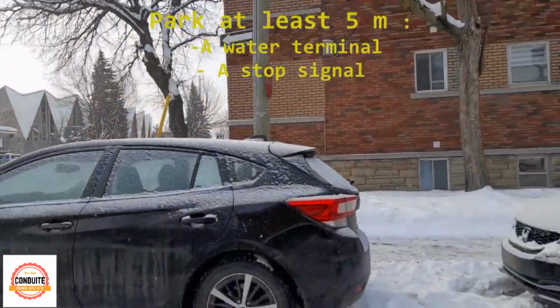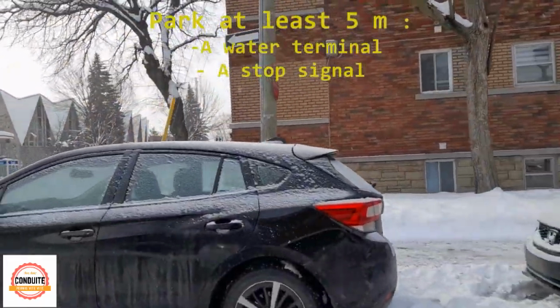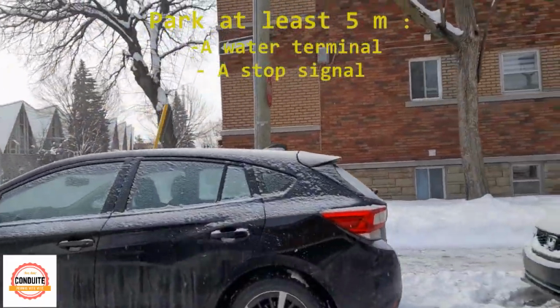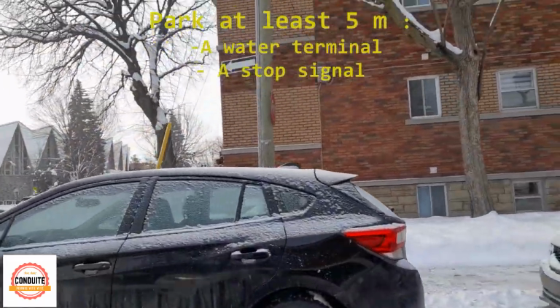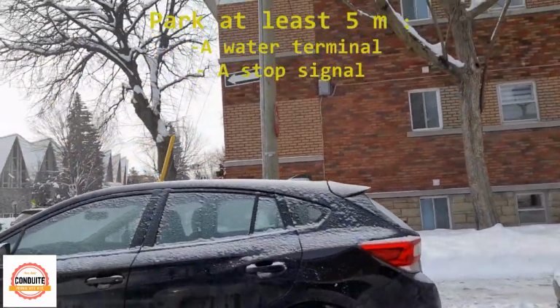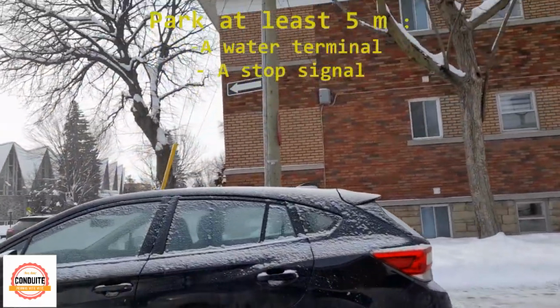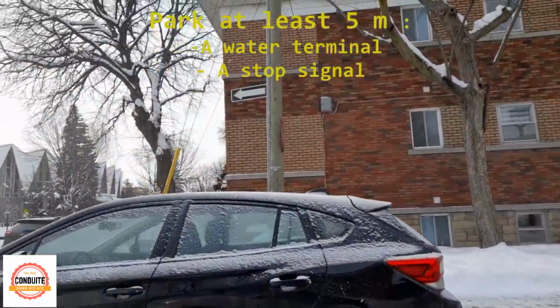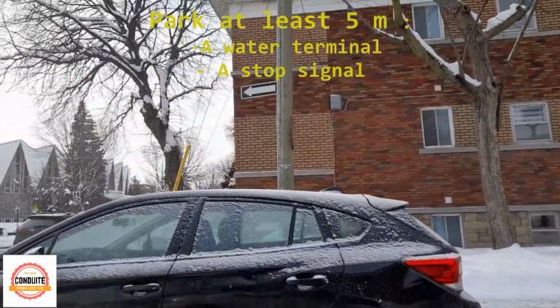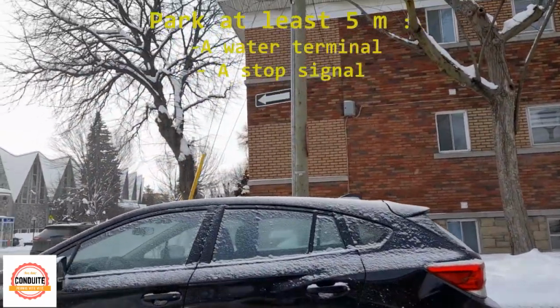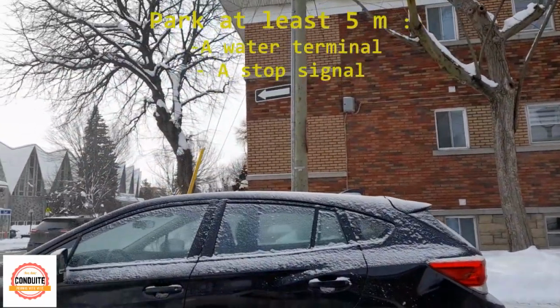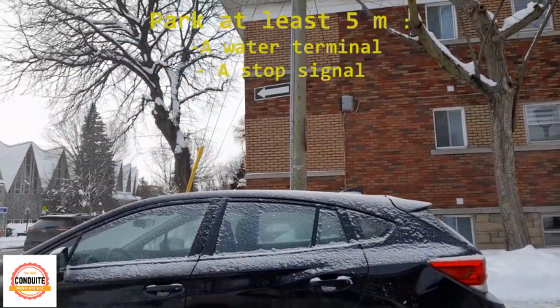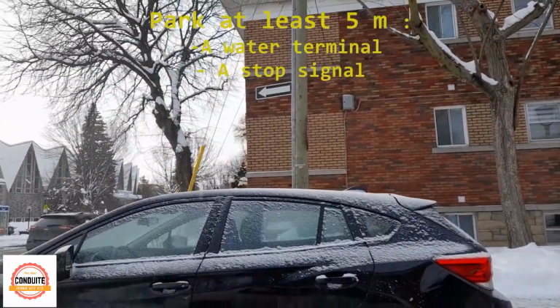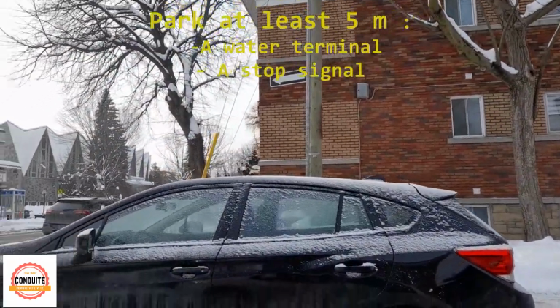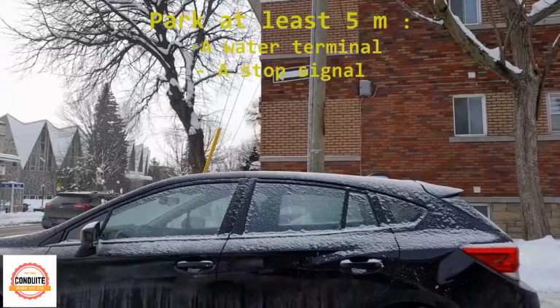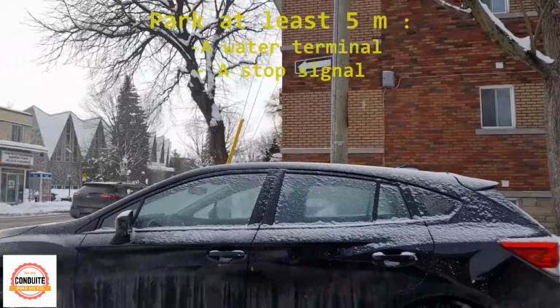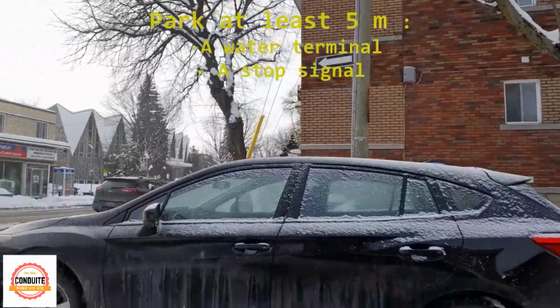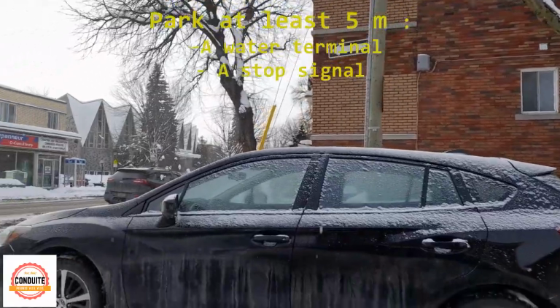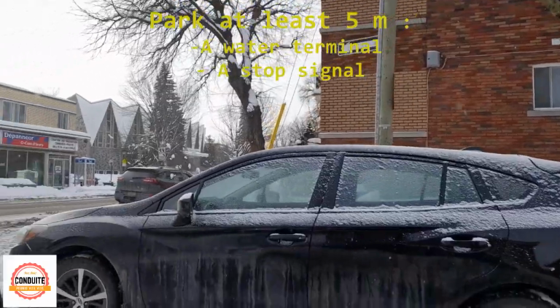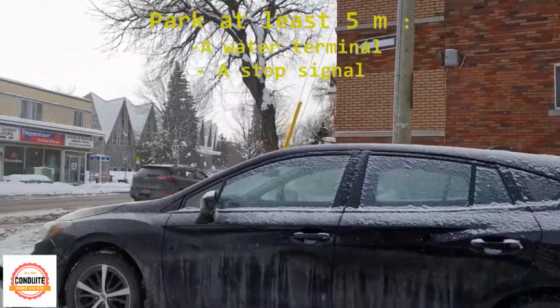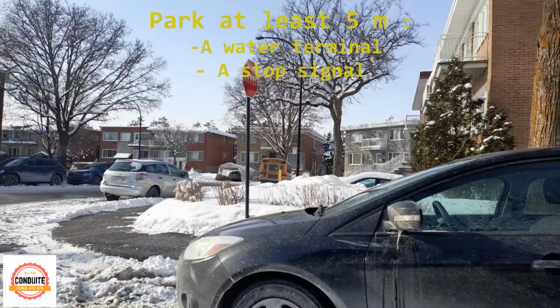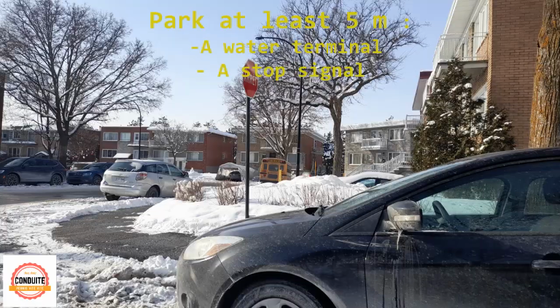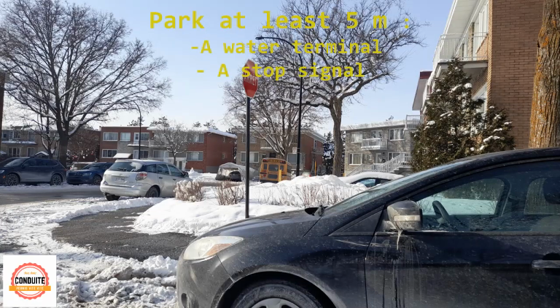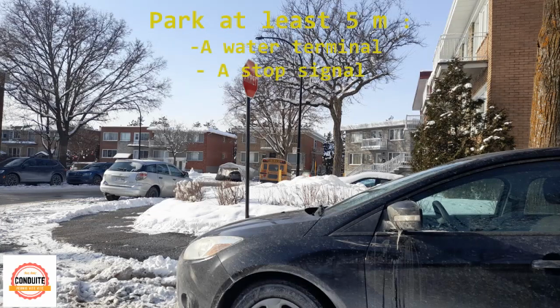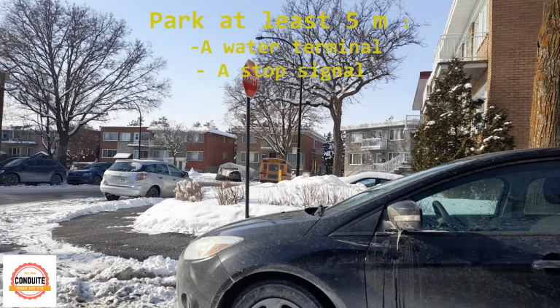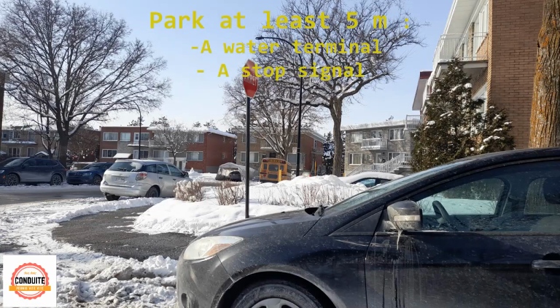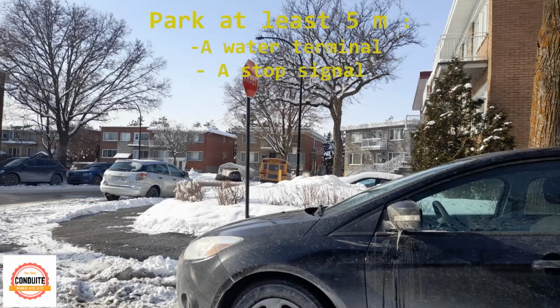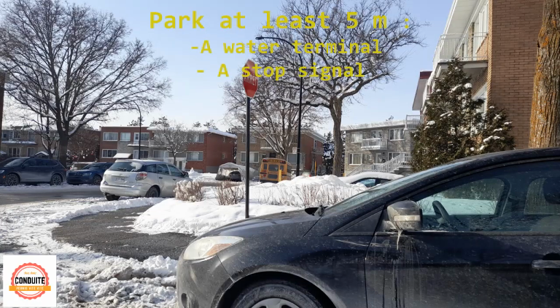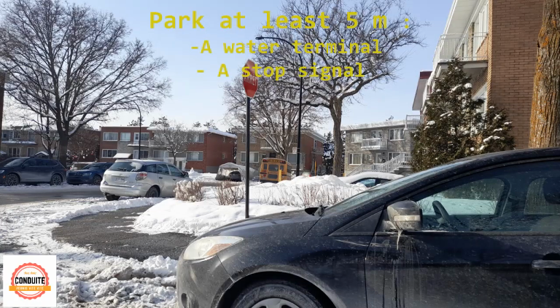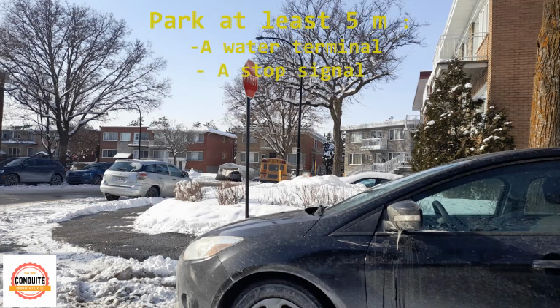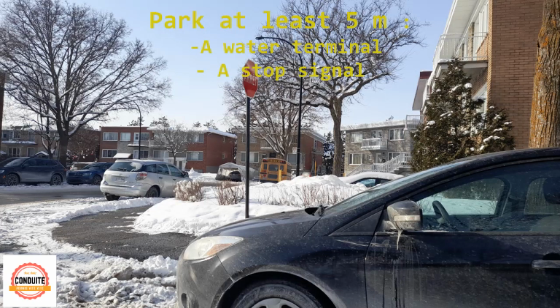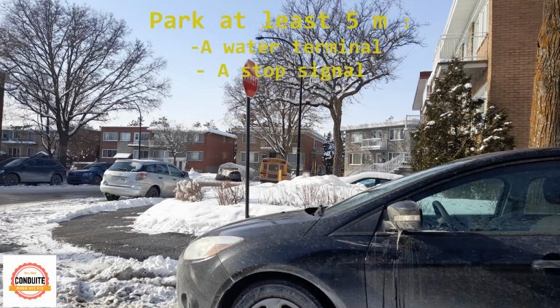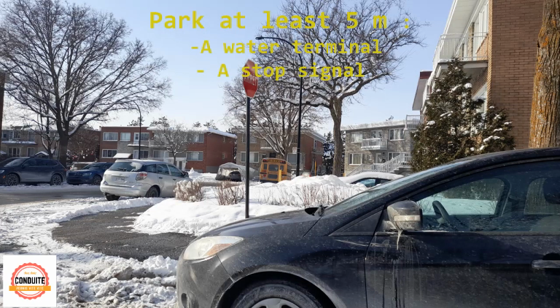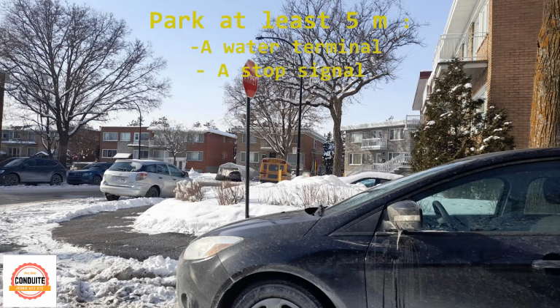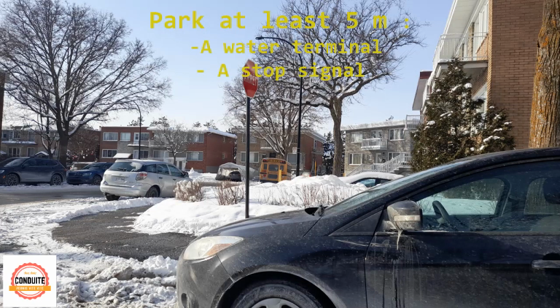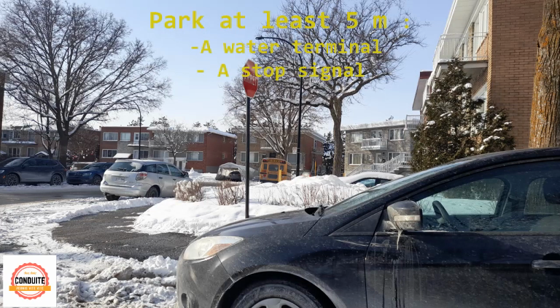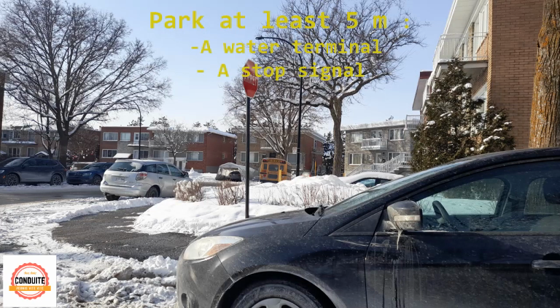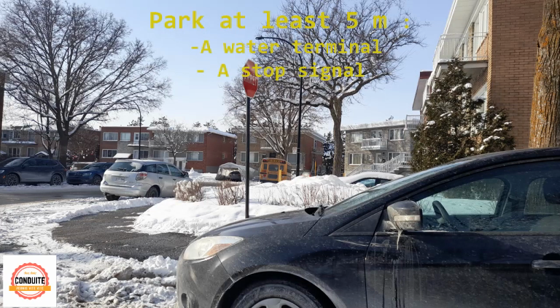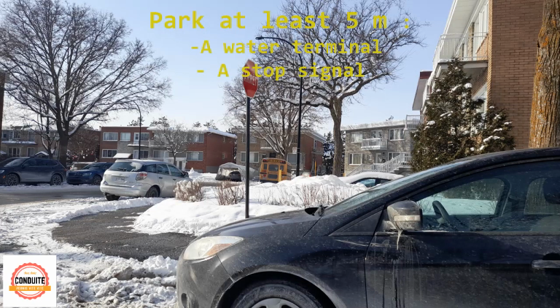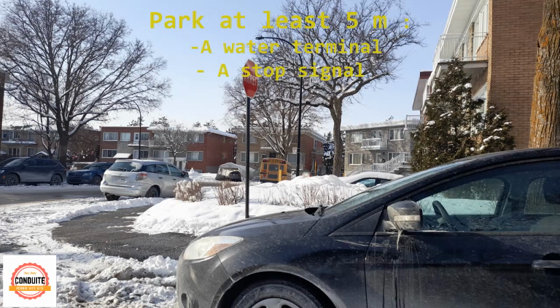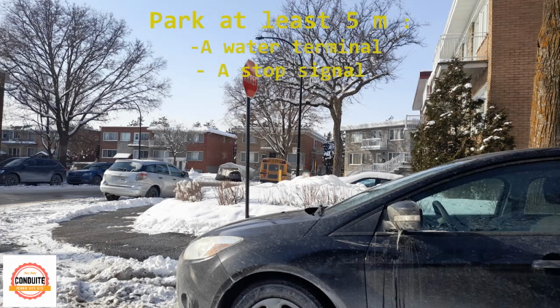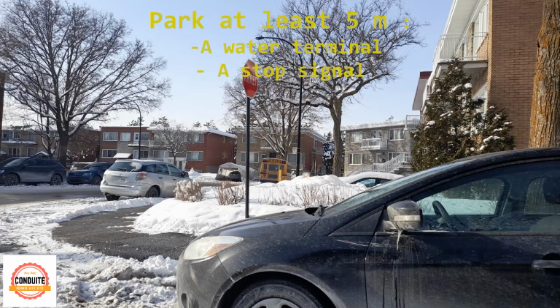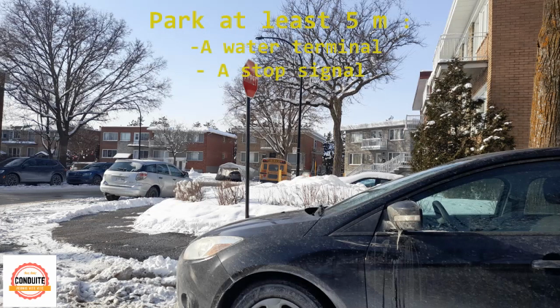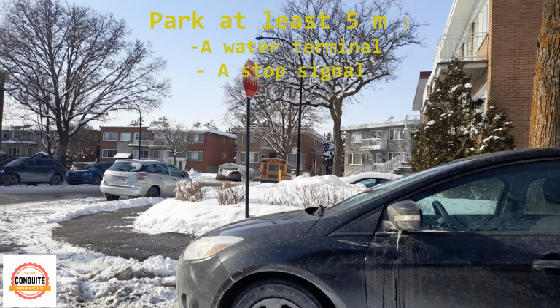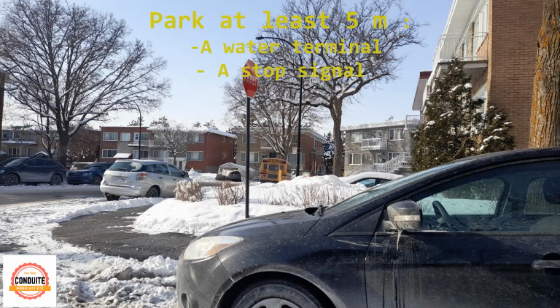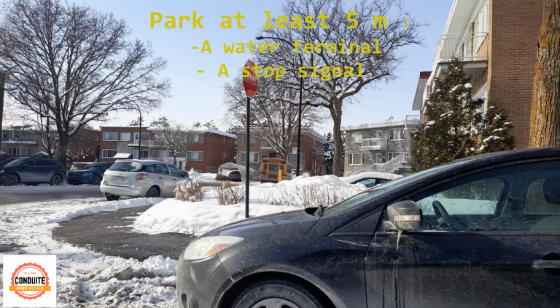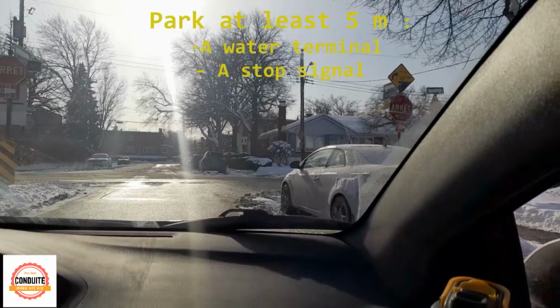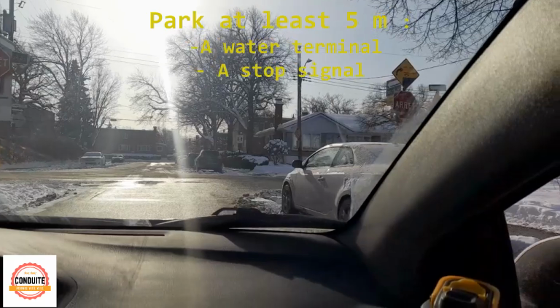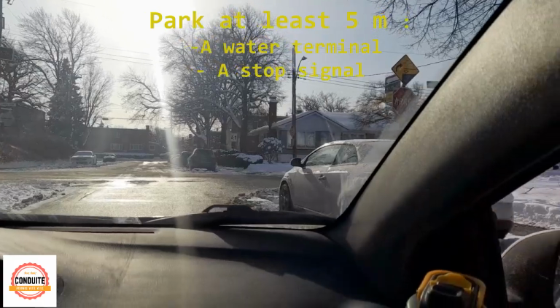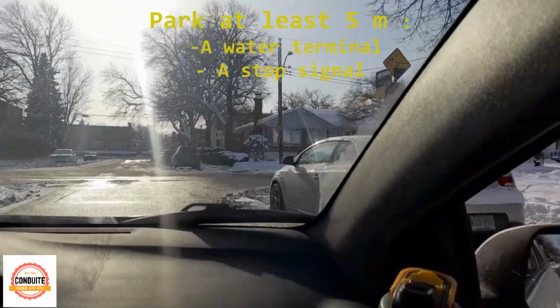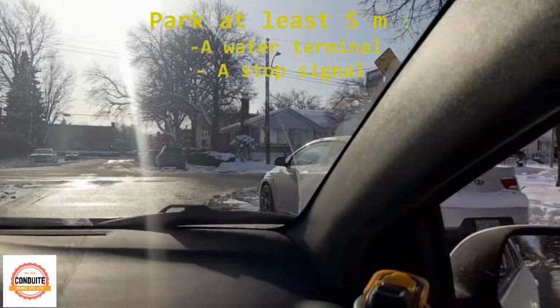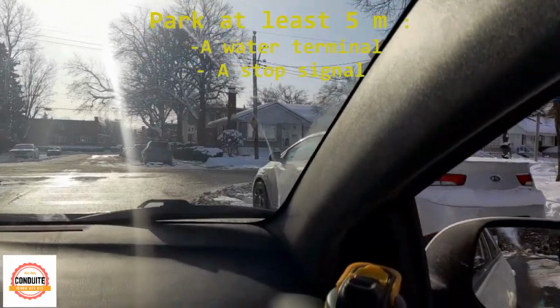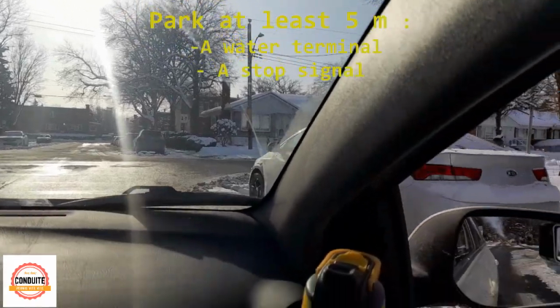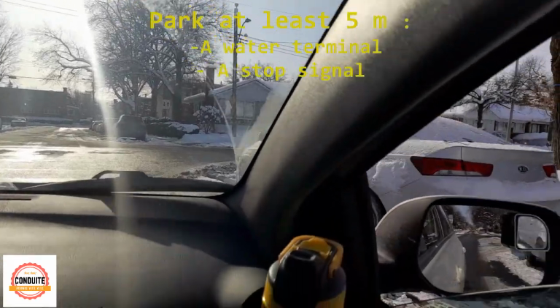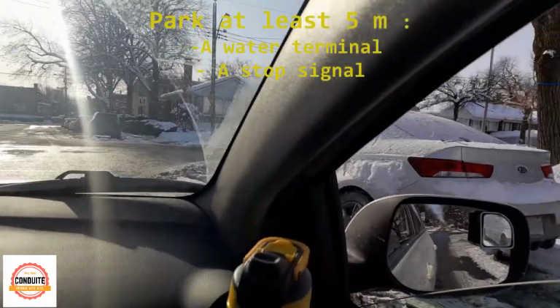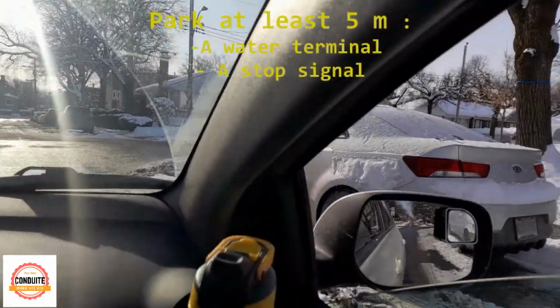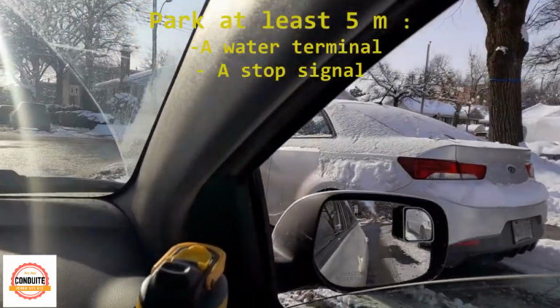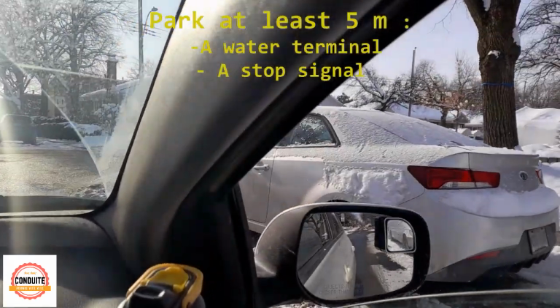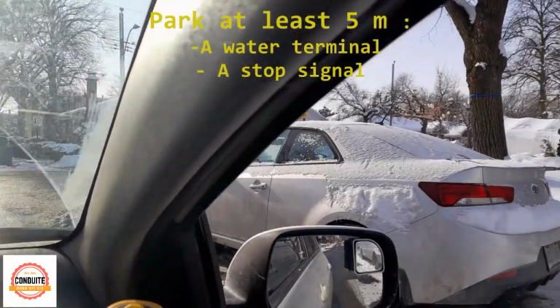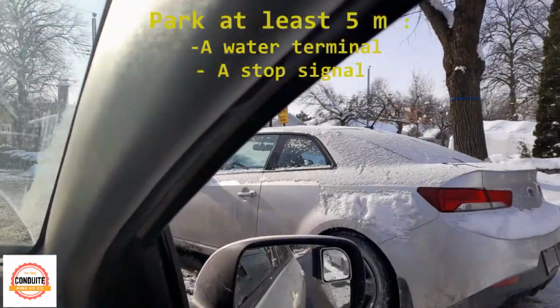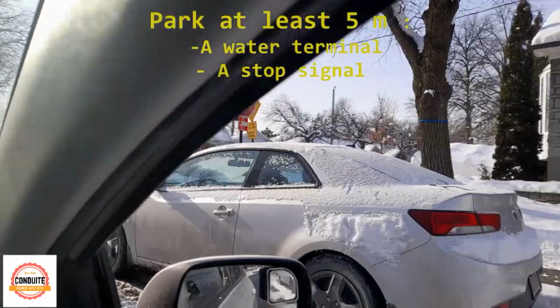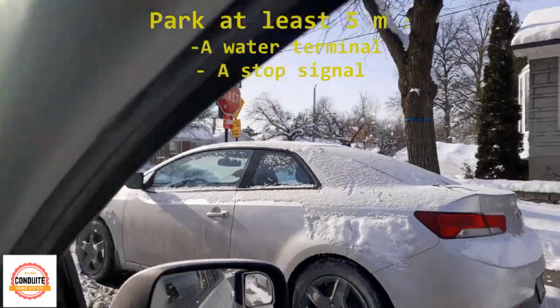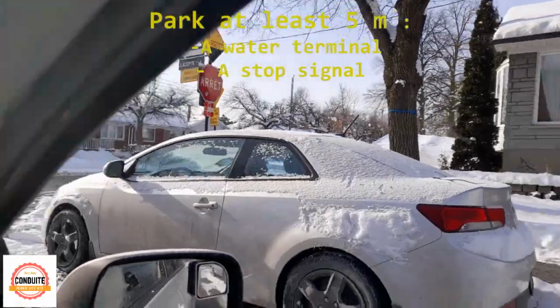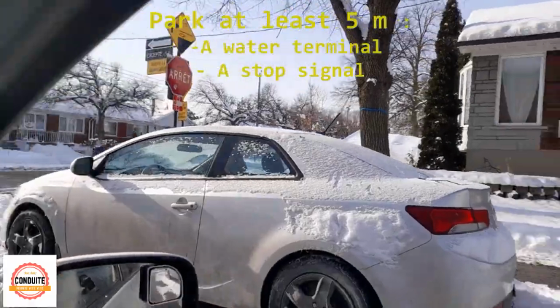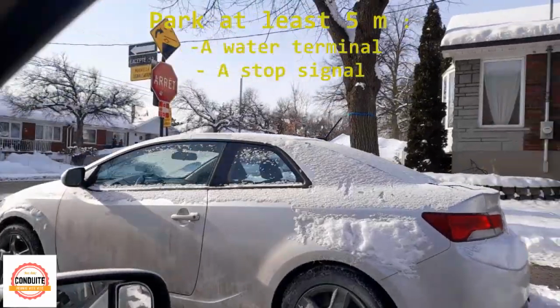Hi everyone, today I speak about parallel parking. When you want to make a parking, you look for the place.